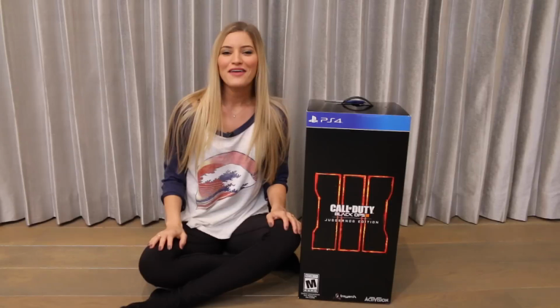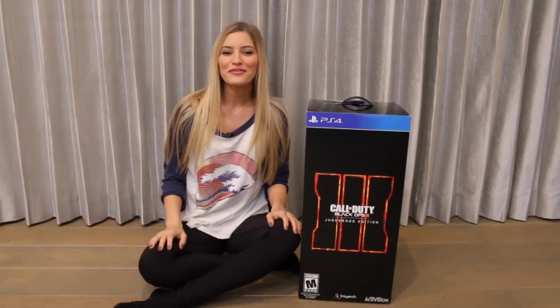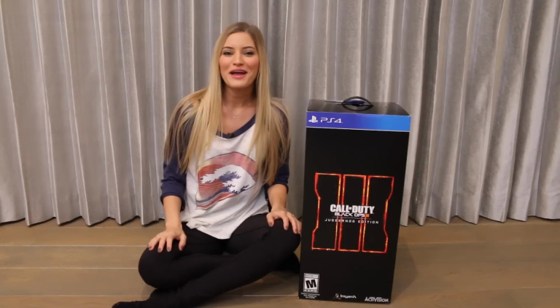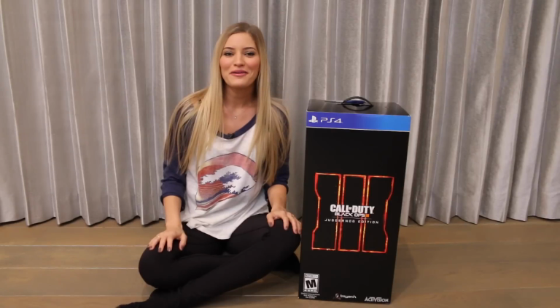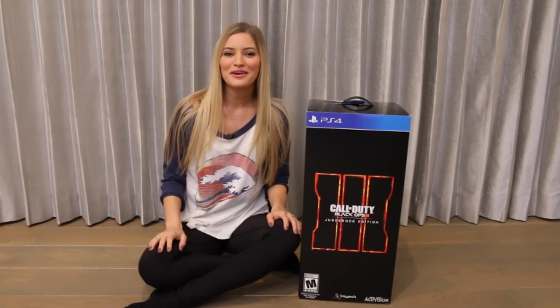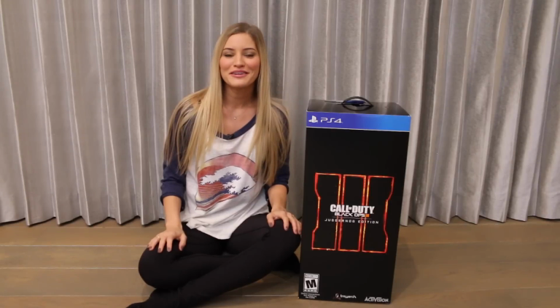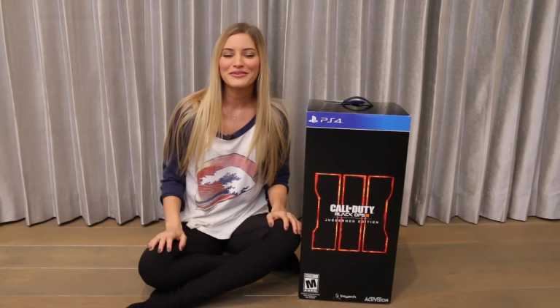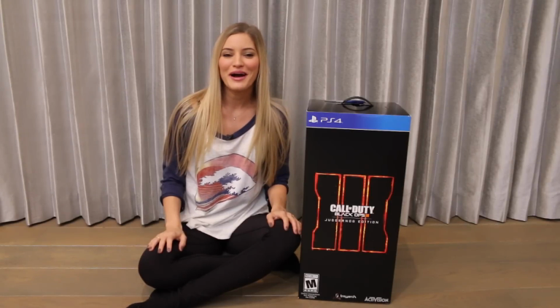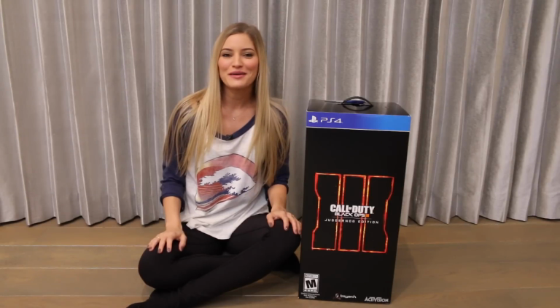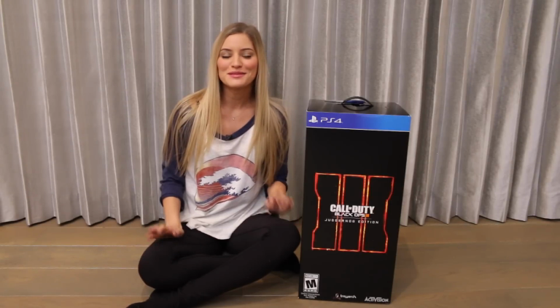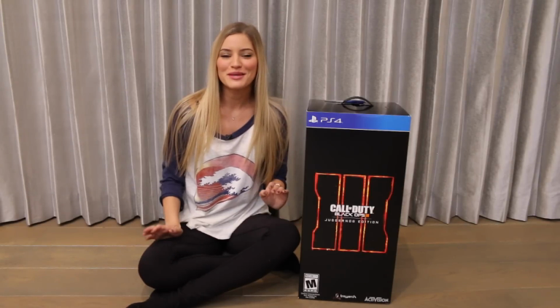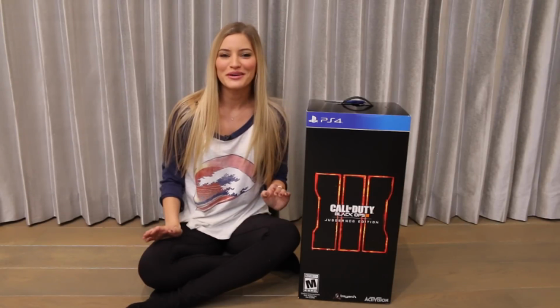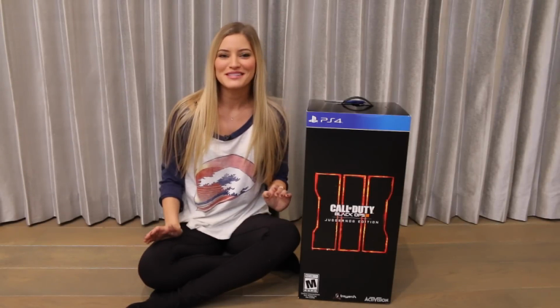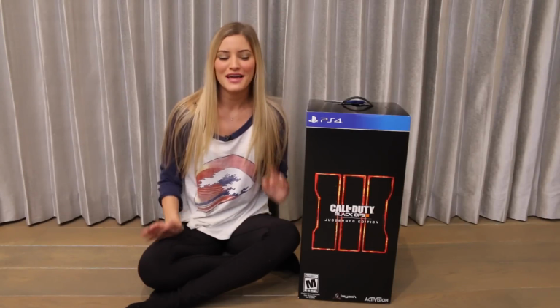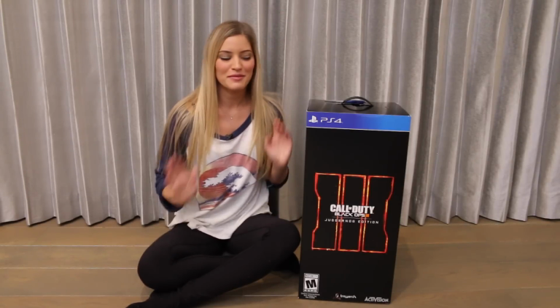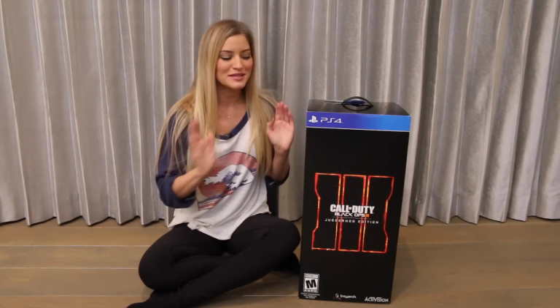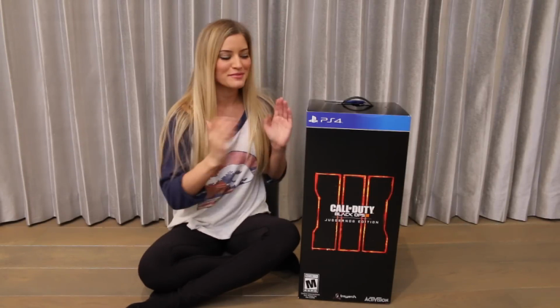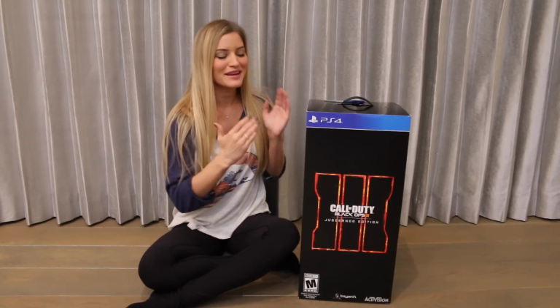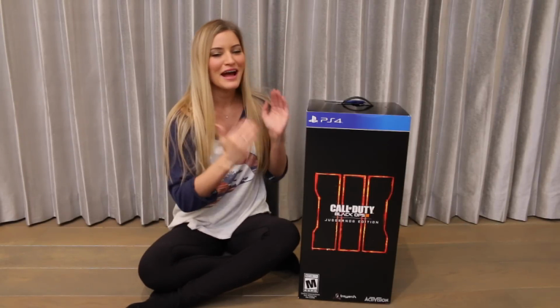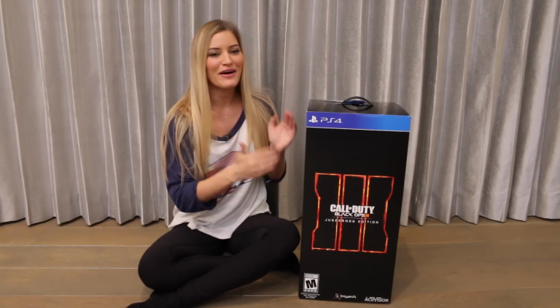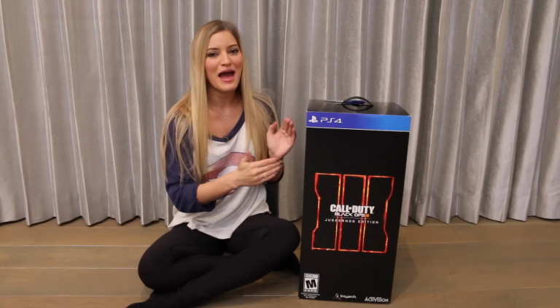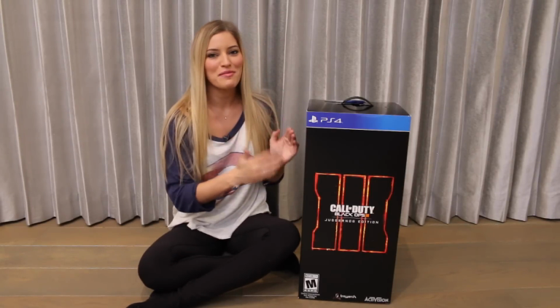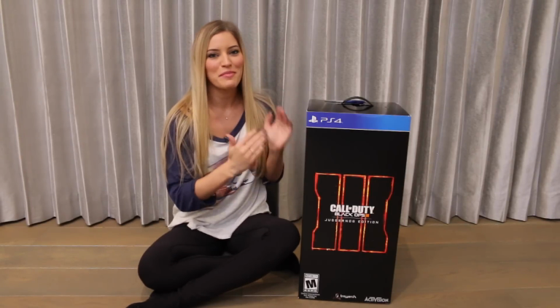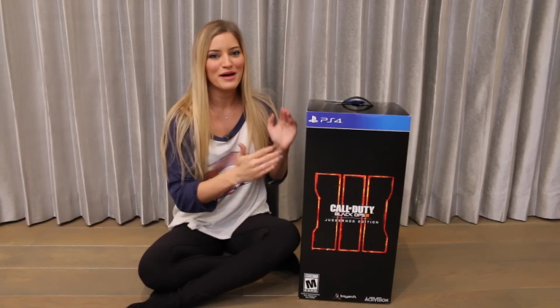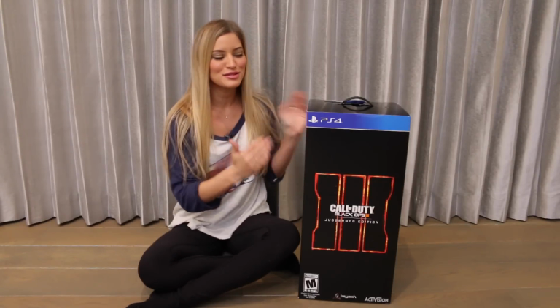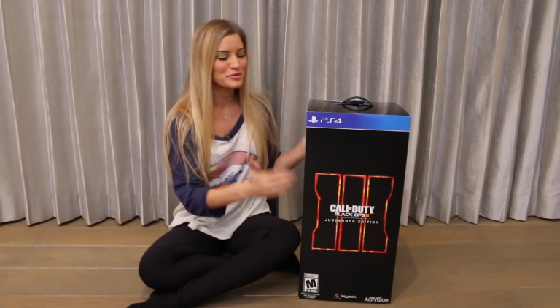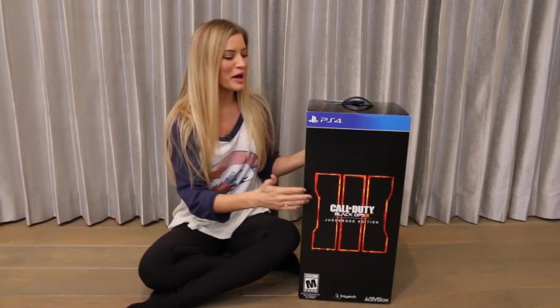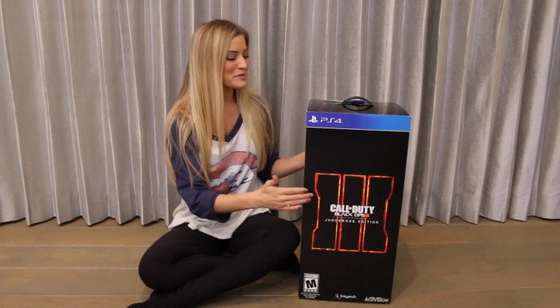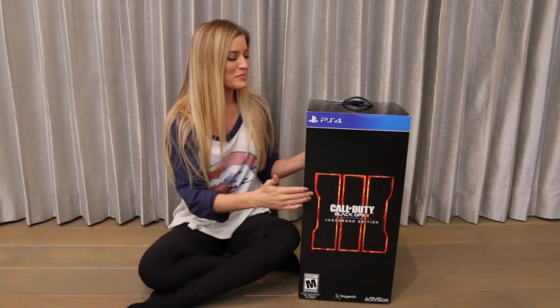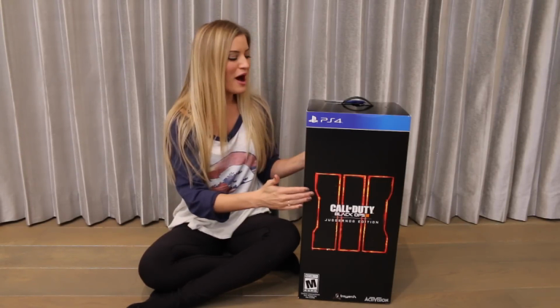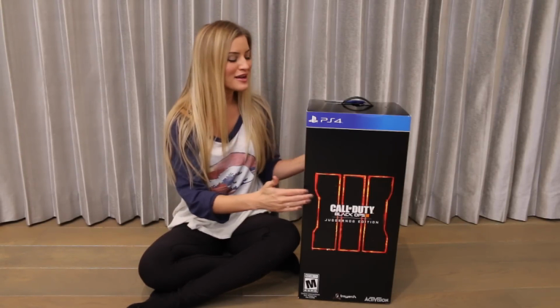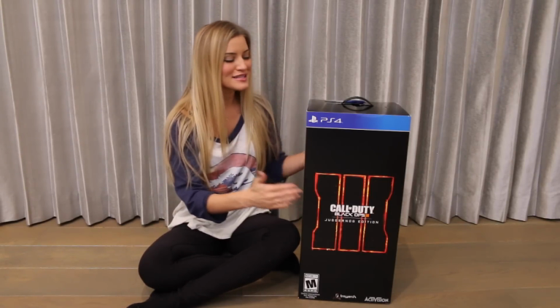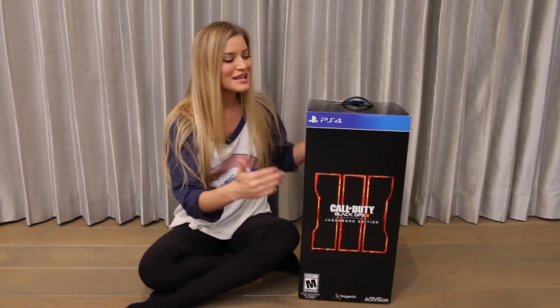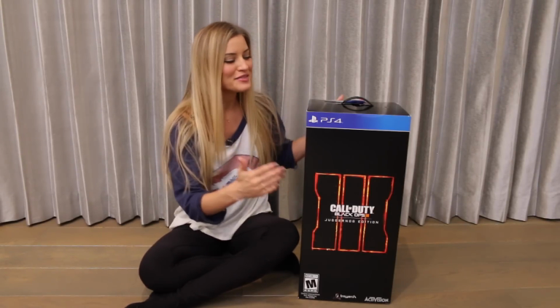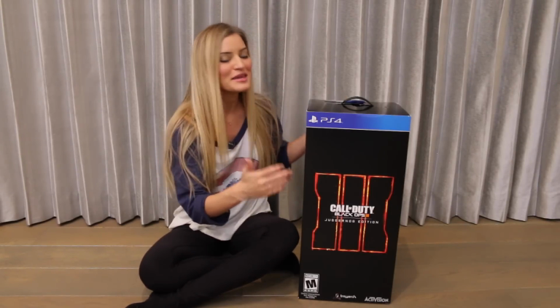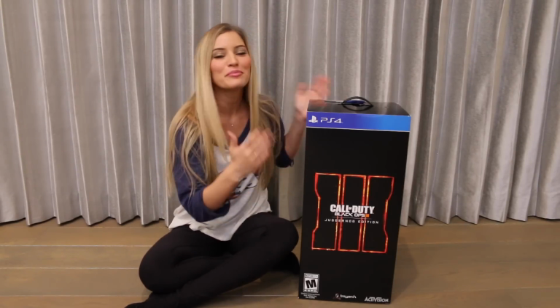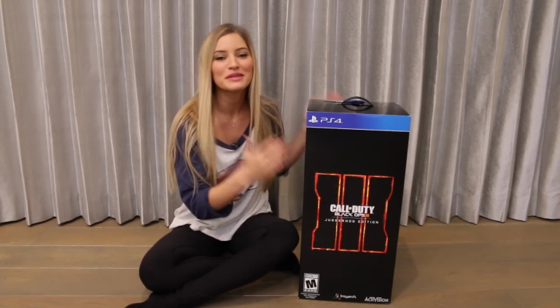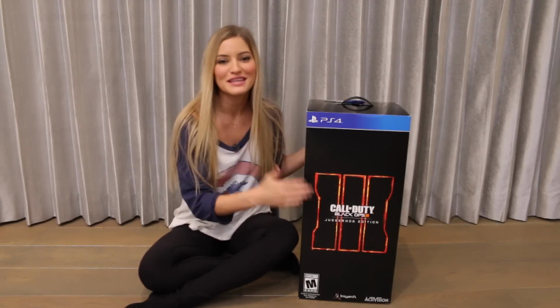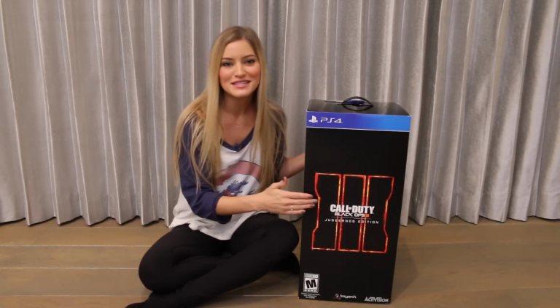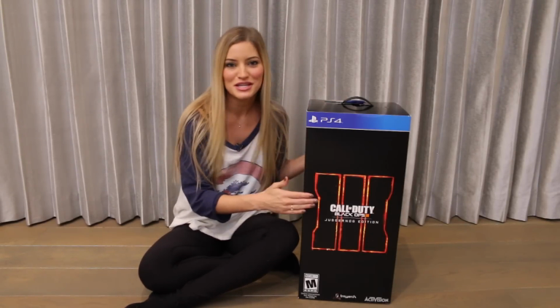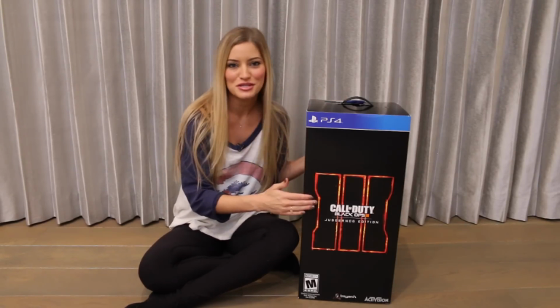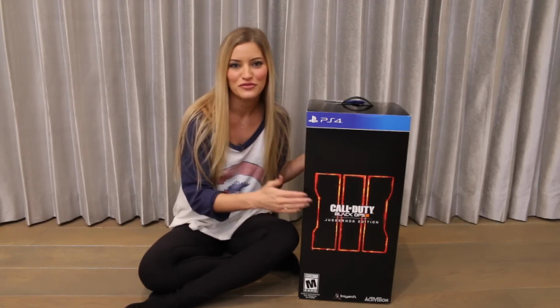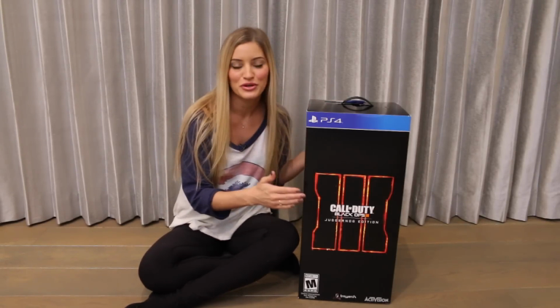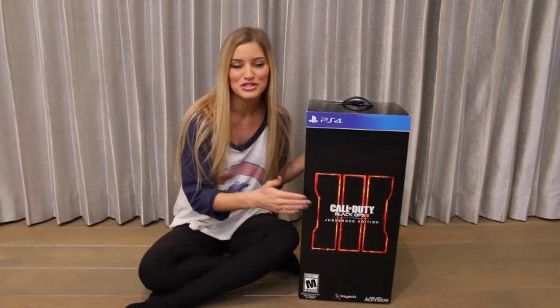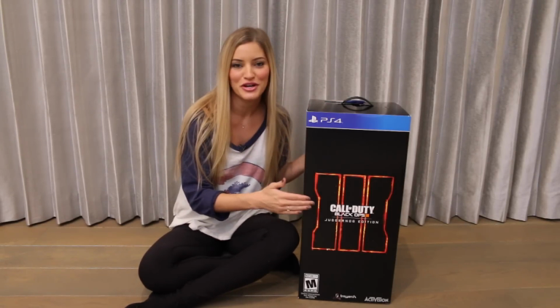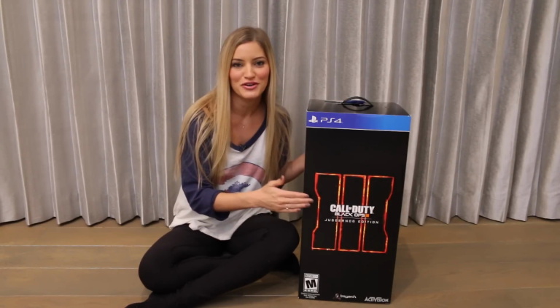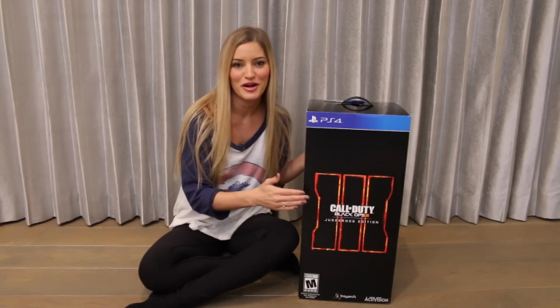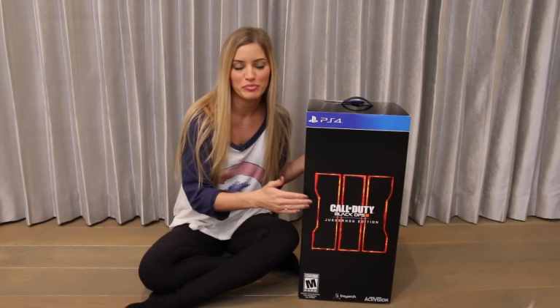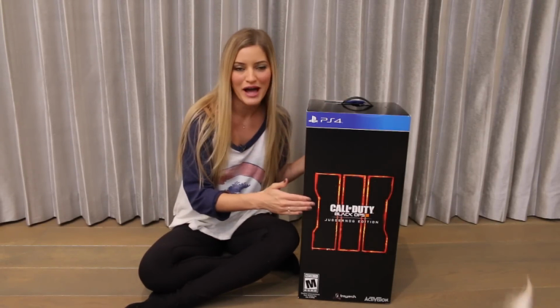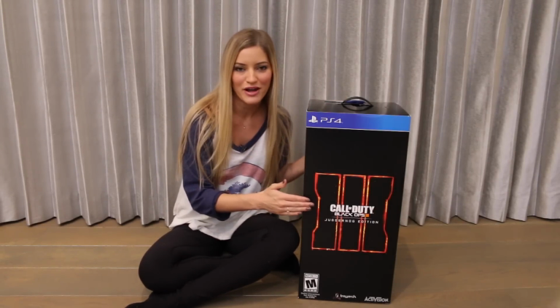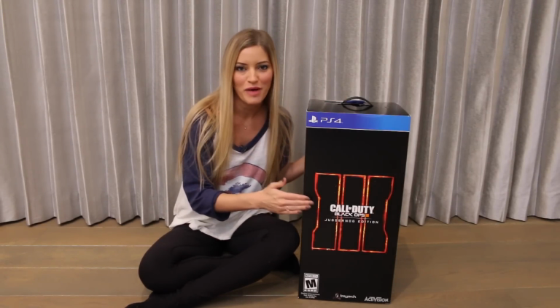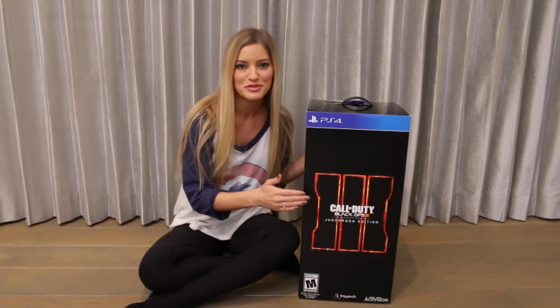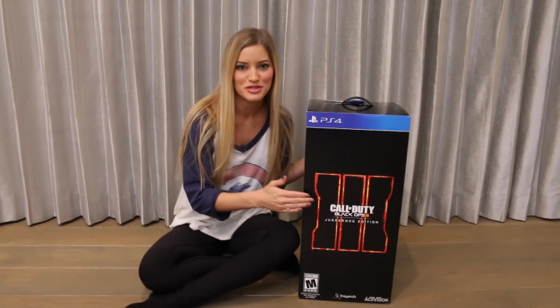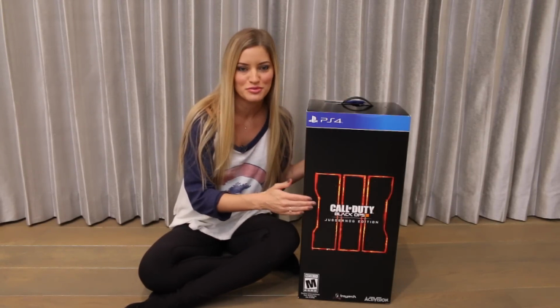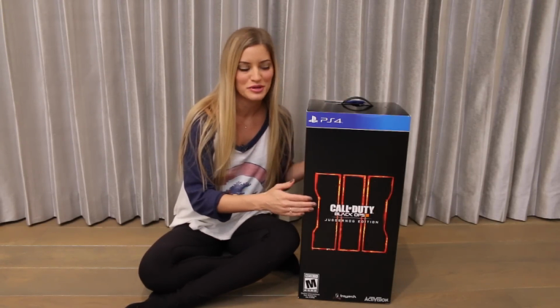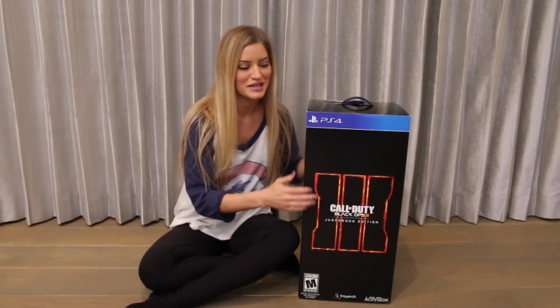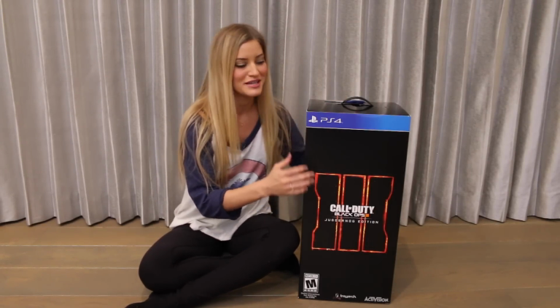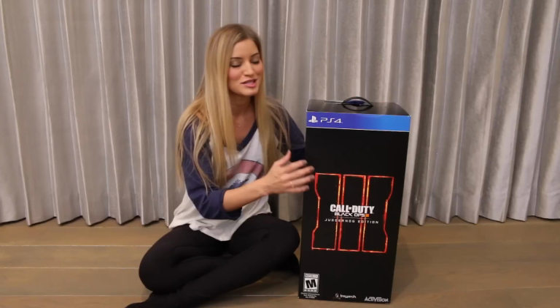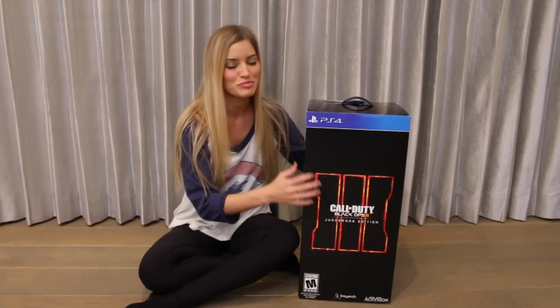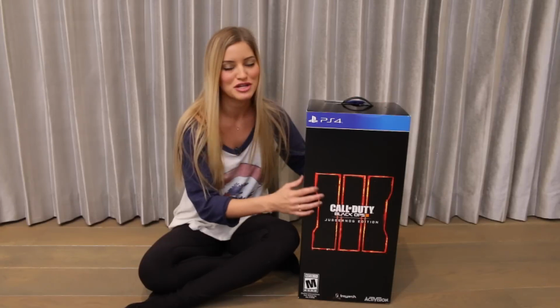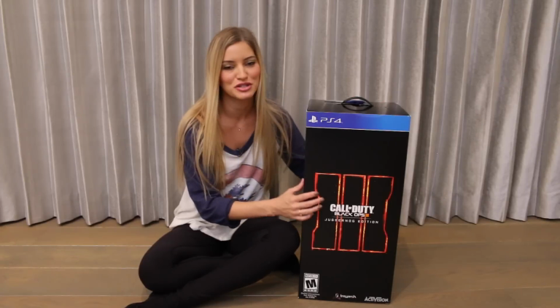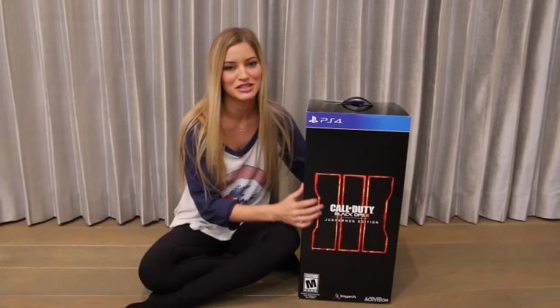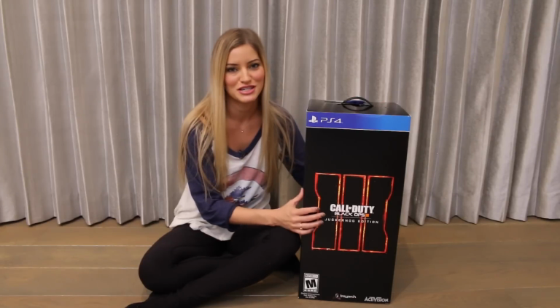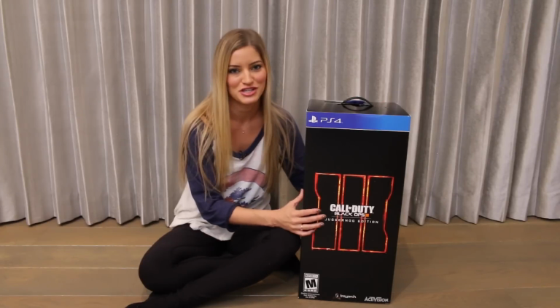Hey everyone, how are you? I am so excited because right now I am about to unbox the PlayStation 4 Juggernaut Black Ops 3 Special Edition.